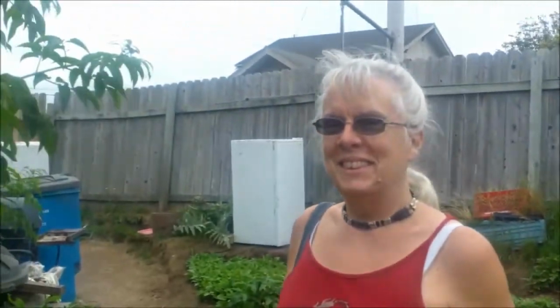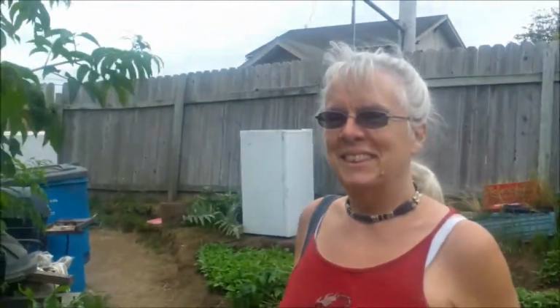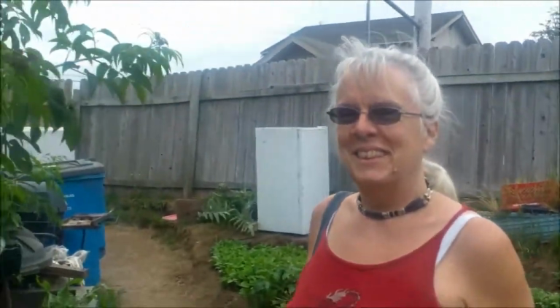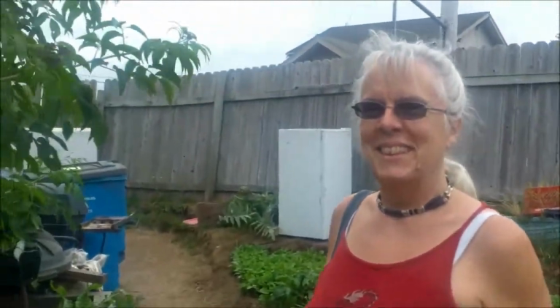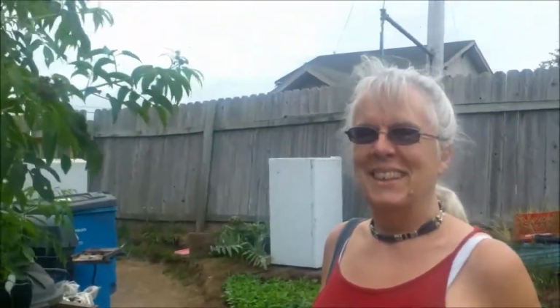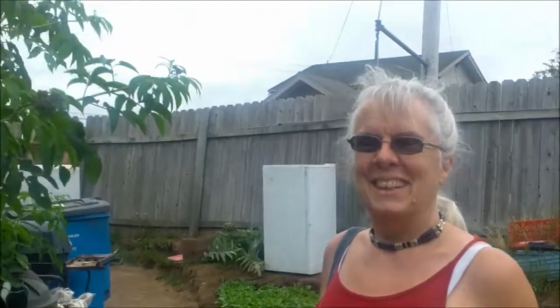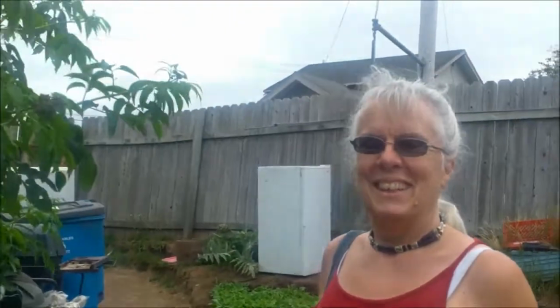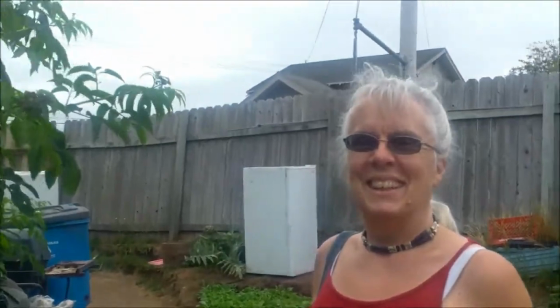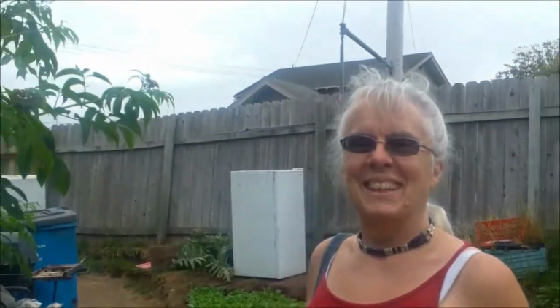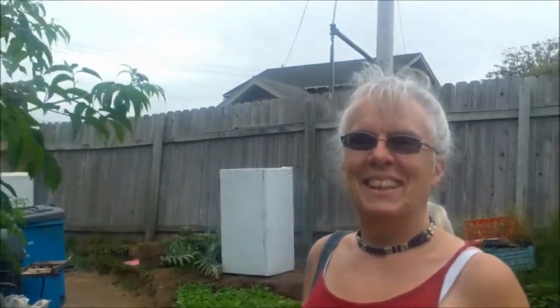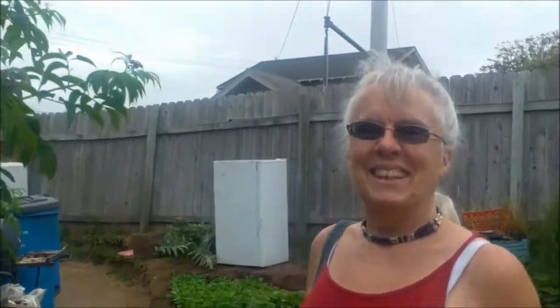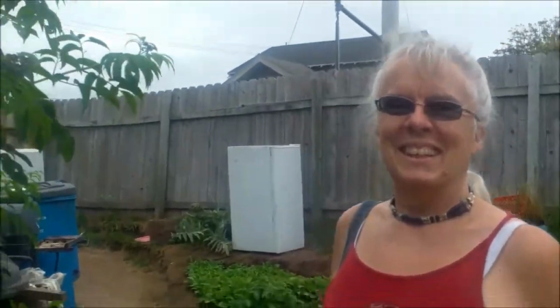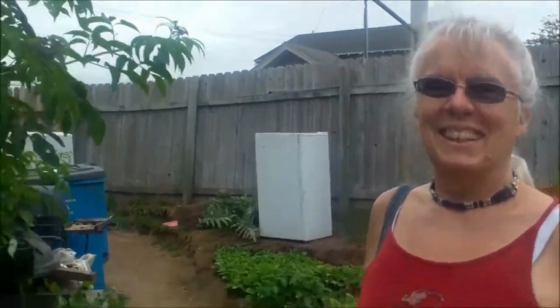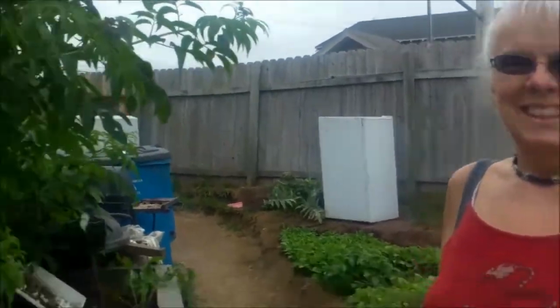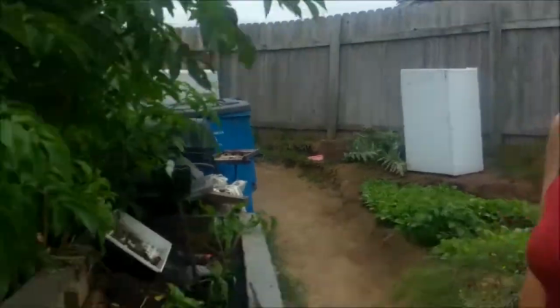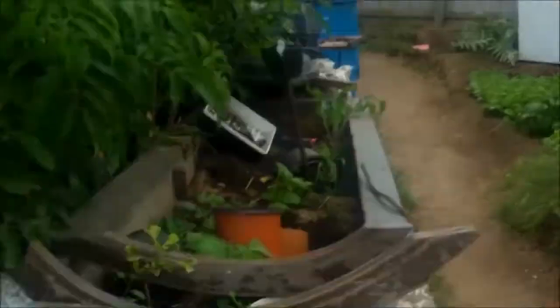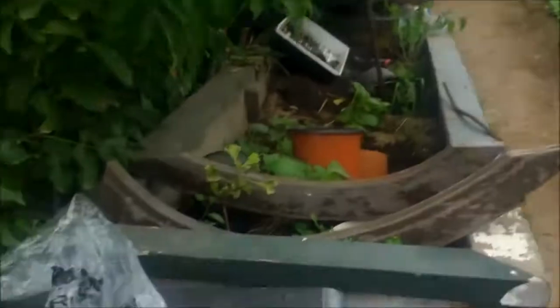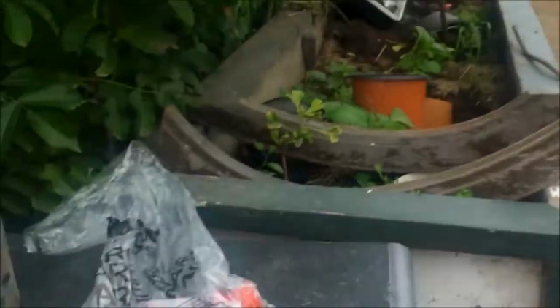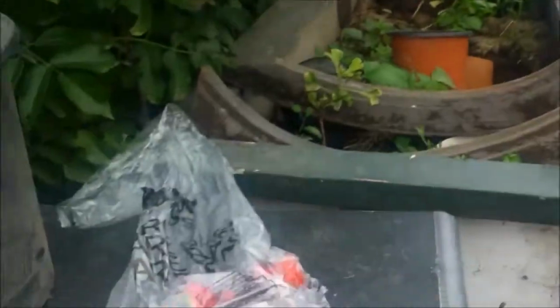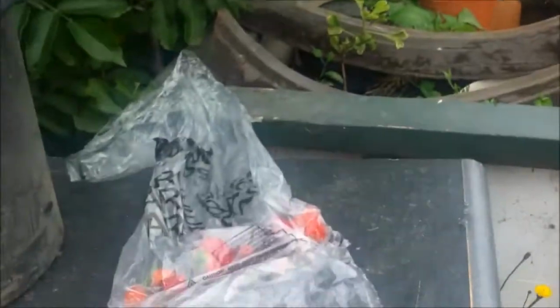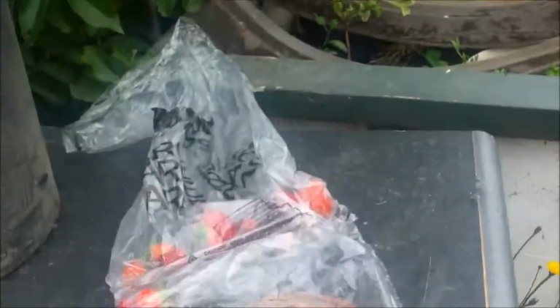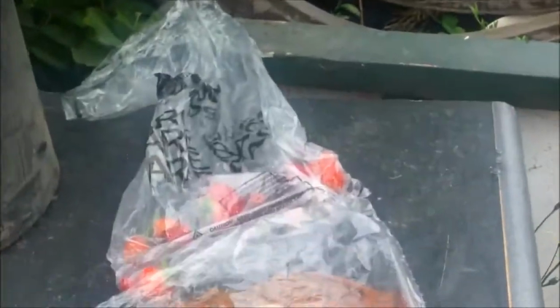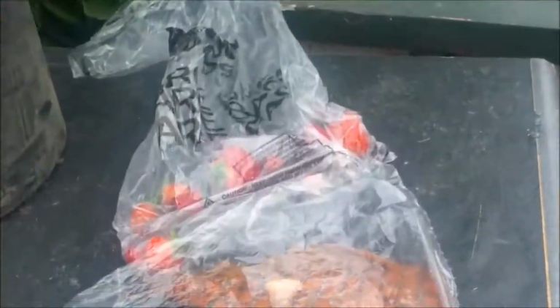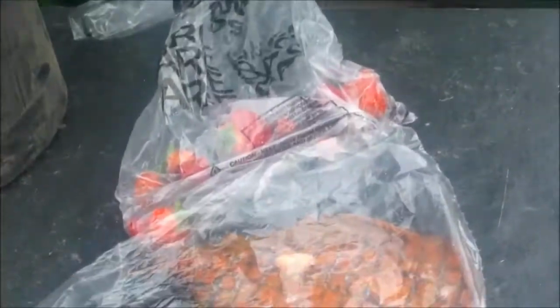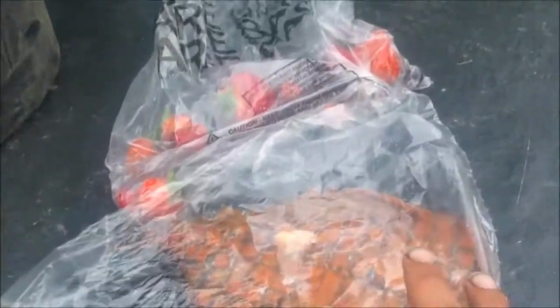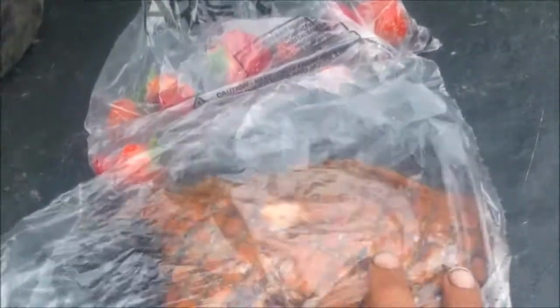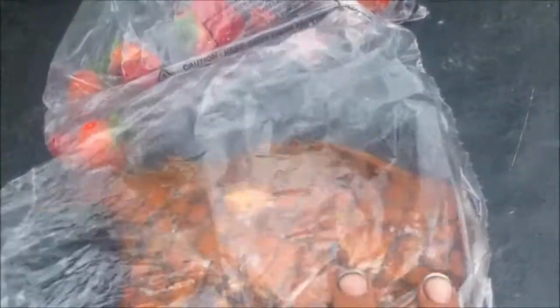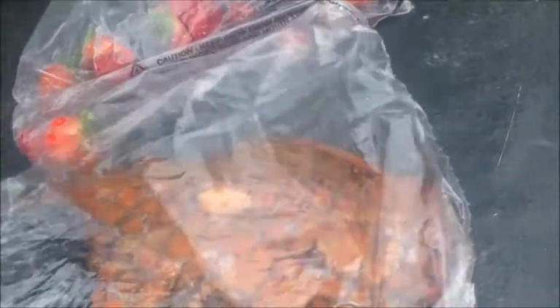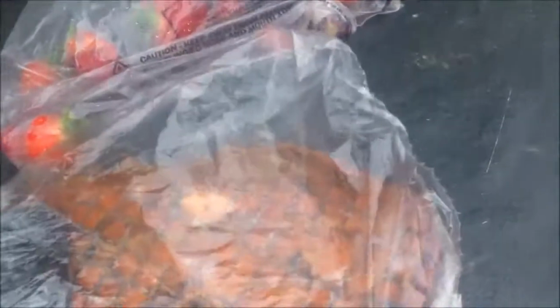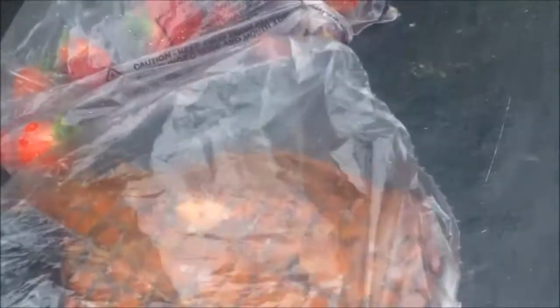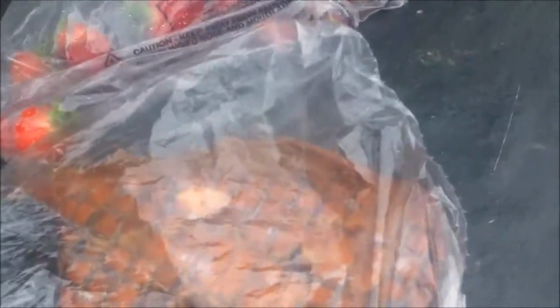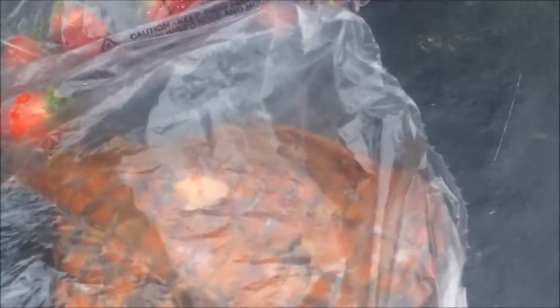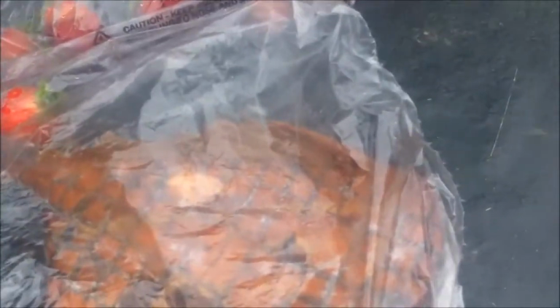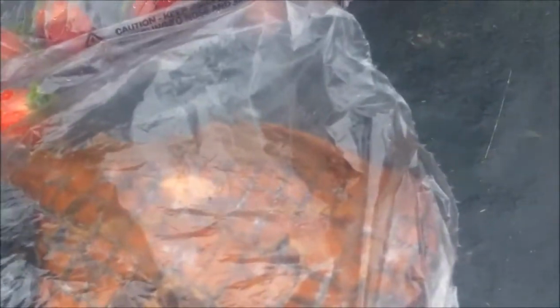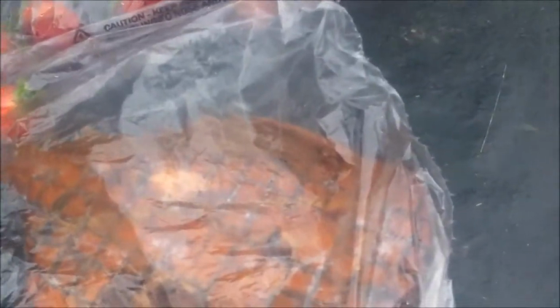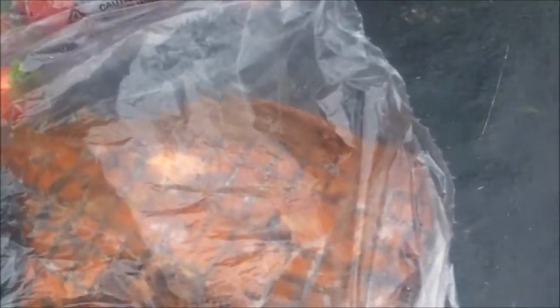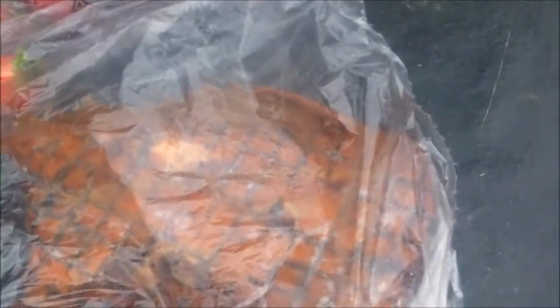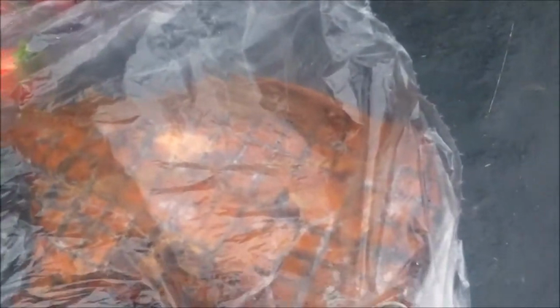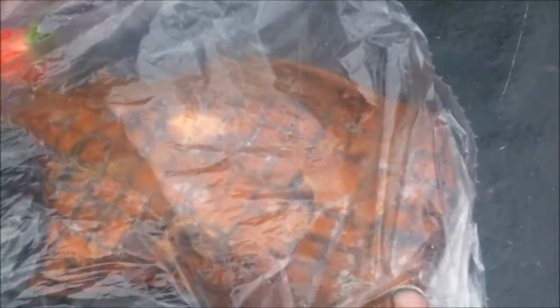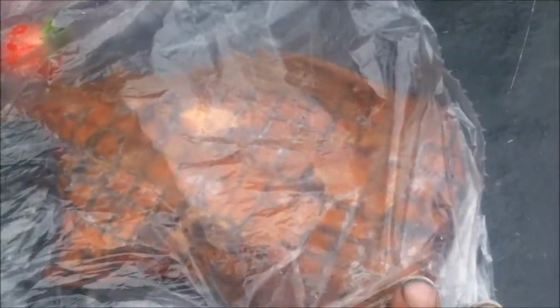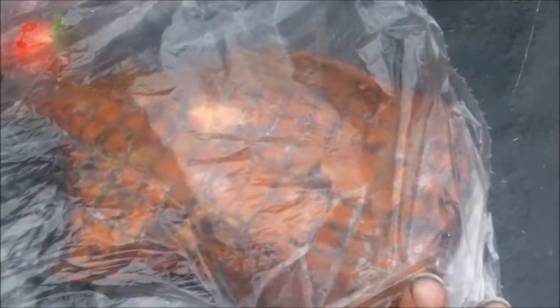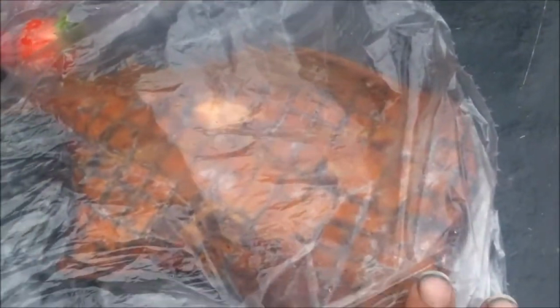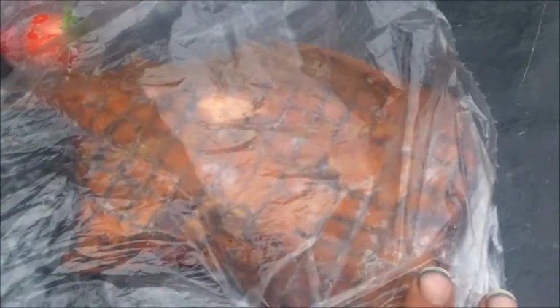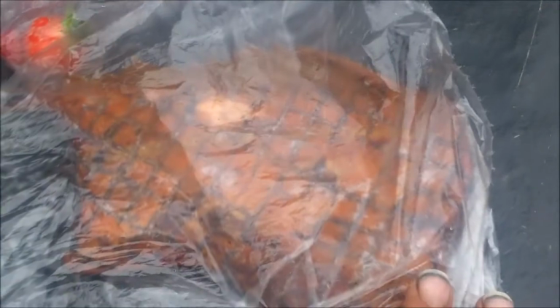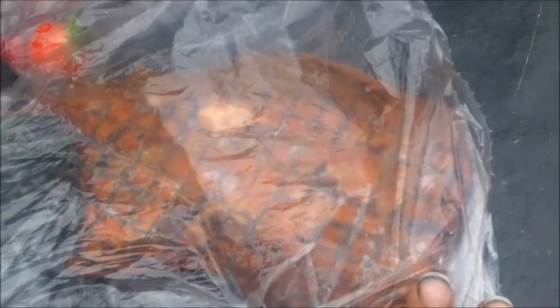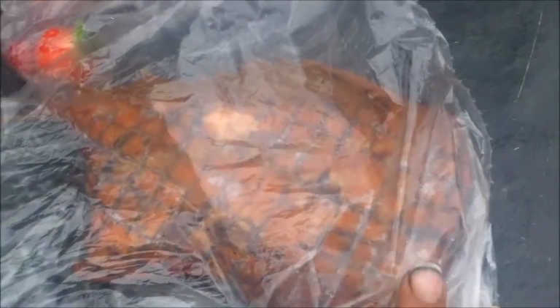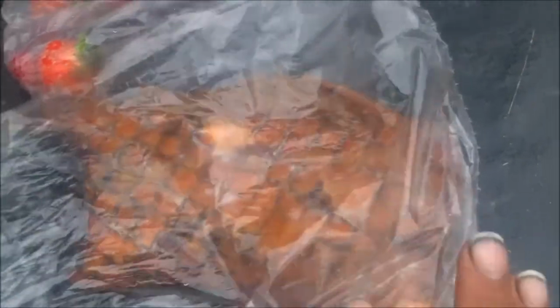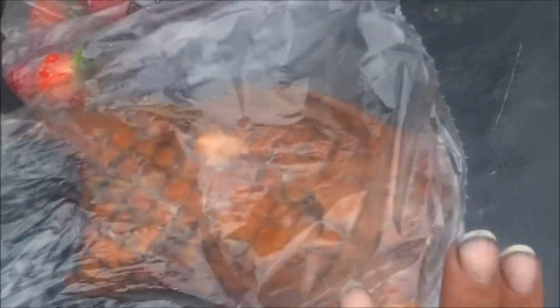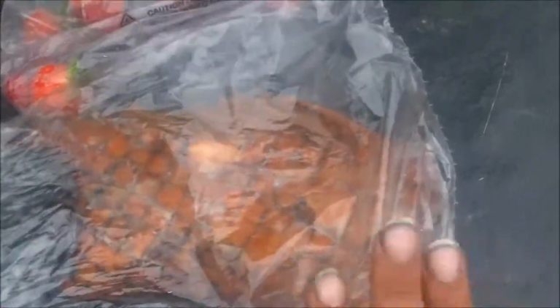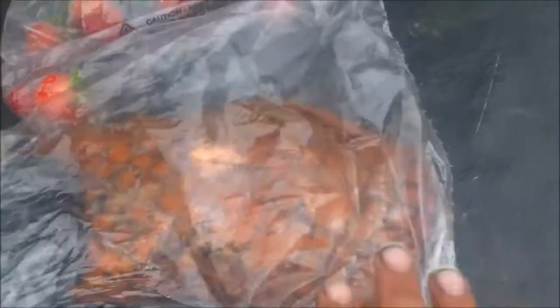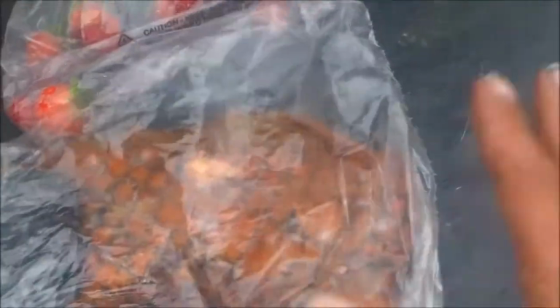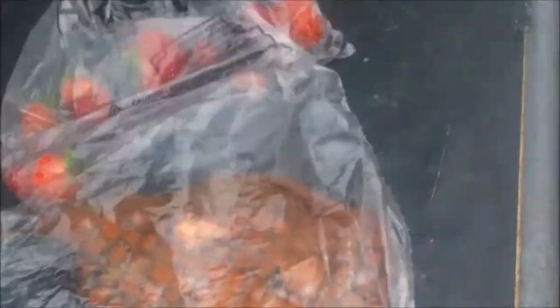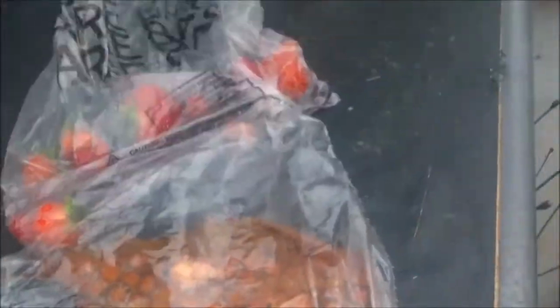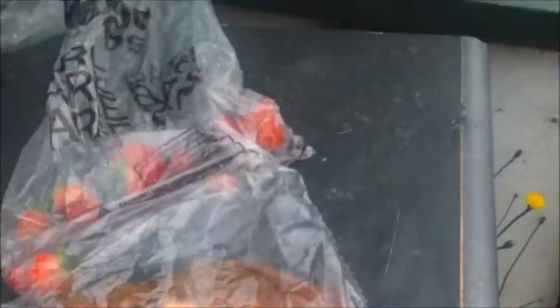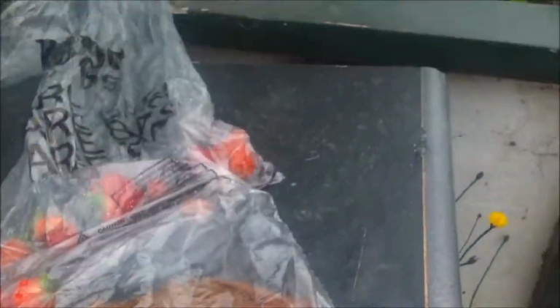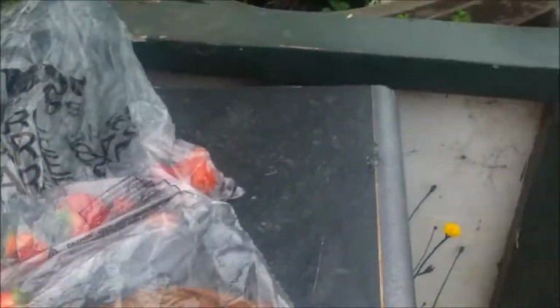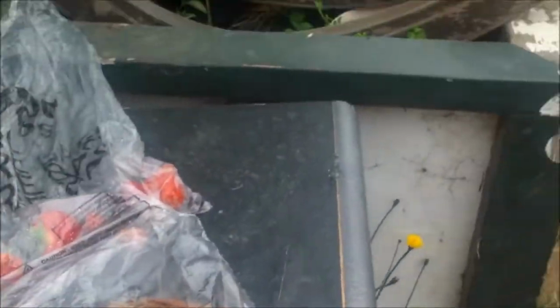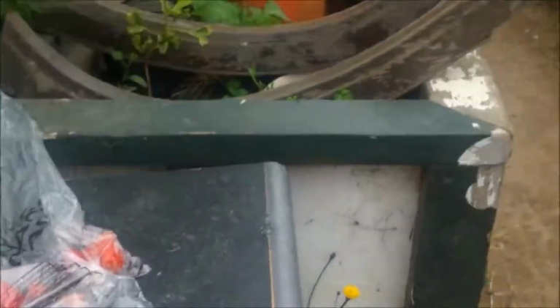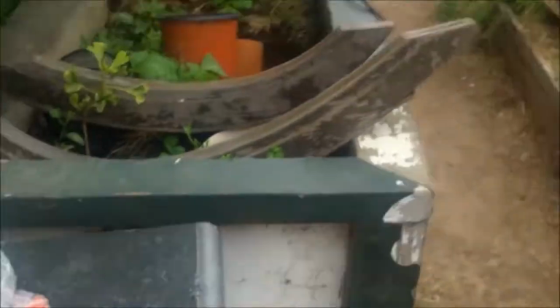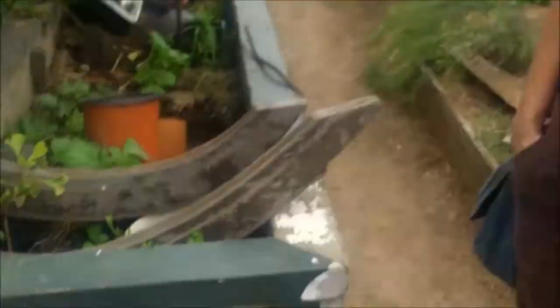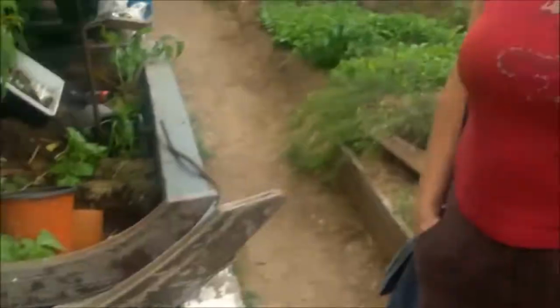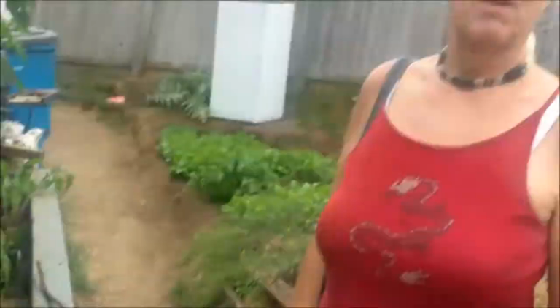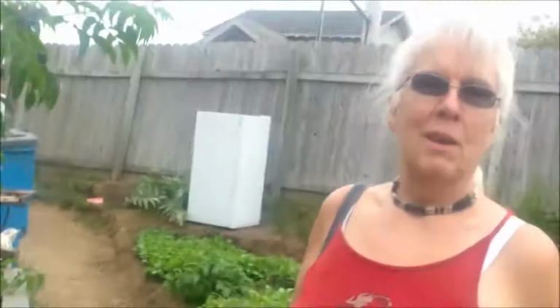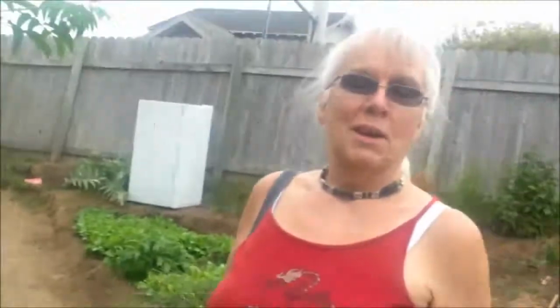This works out perfectly because it comes on my wife's birthday, and I wasn't going to have time to harvest any protein today, so that's just perfect. Thank you so much.